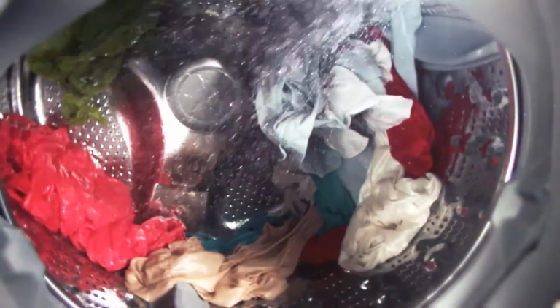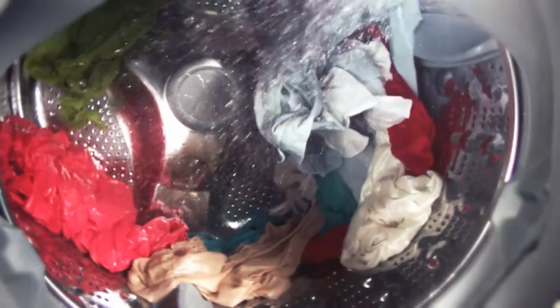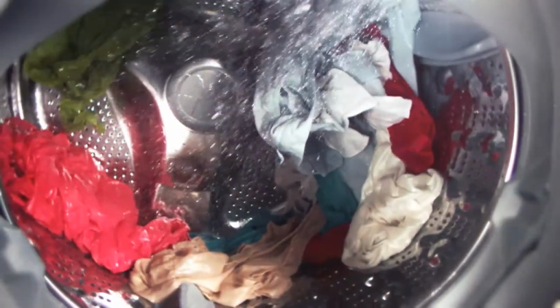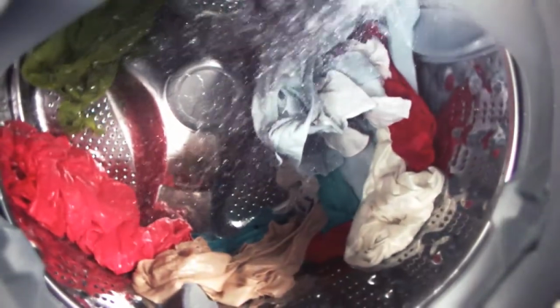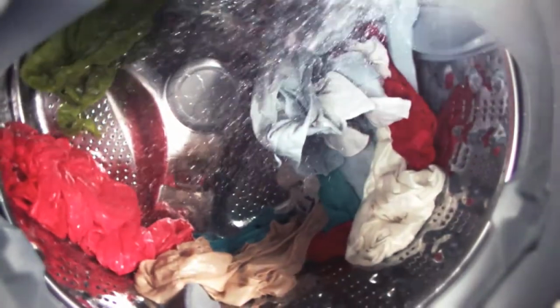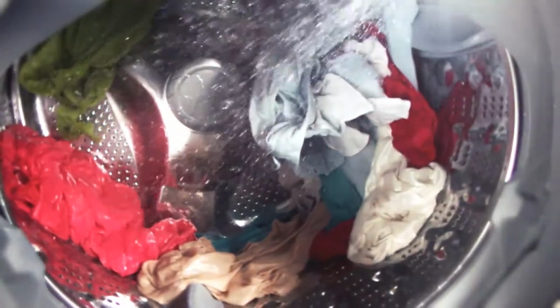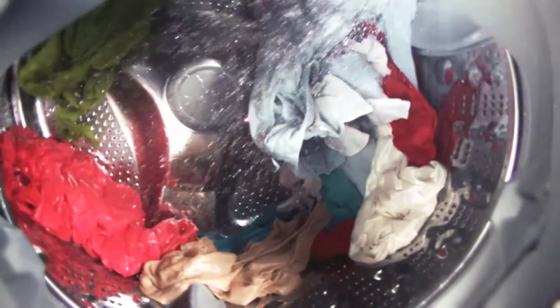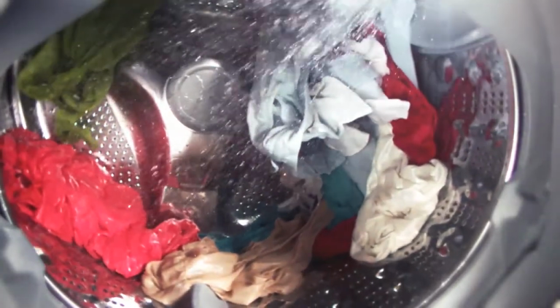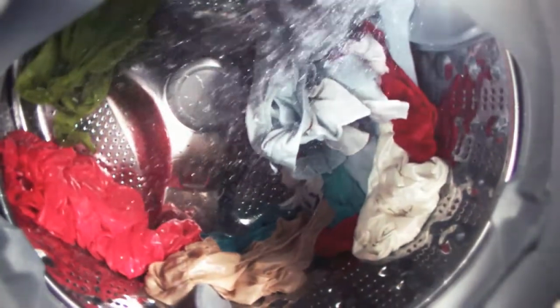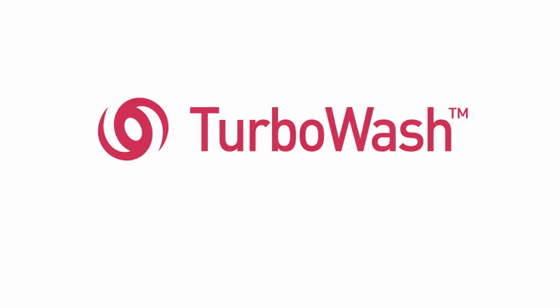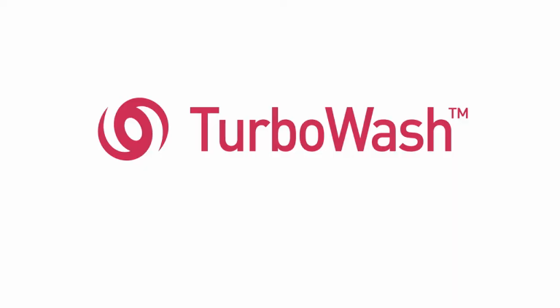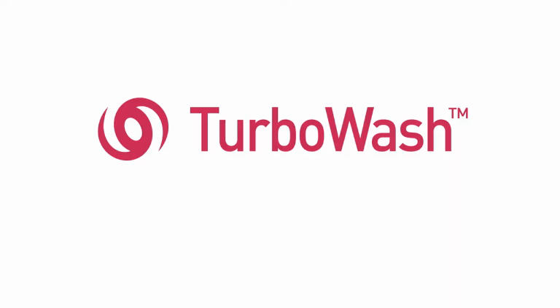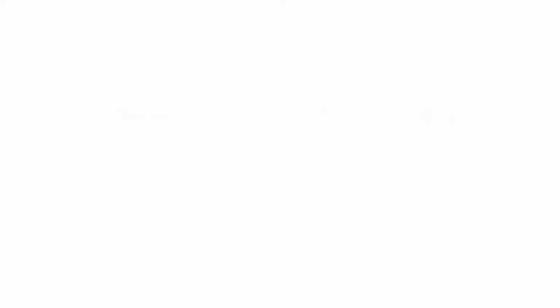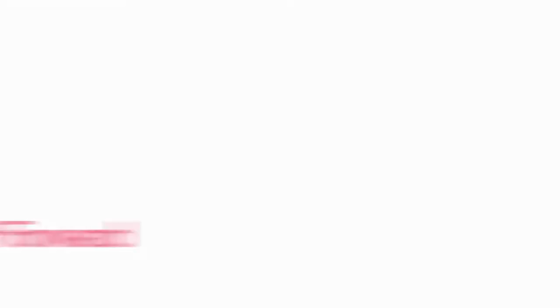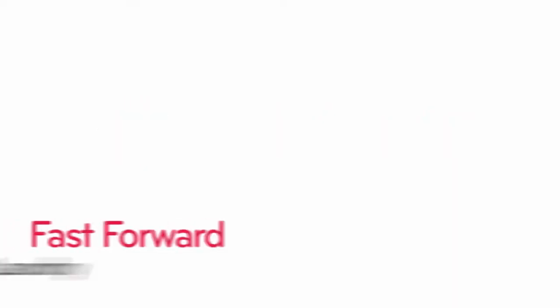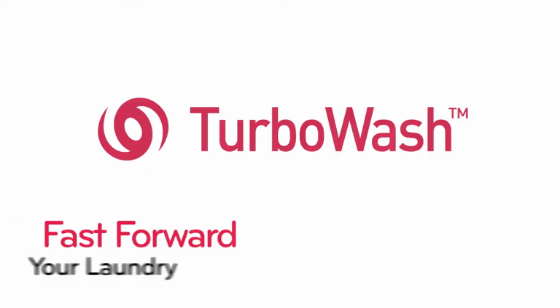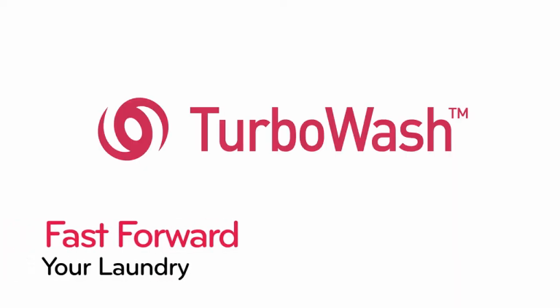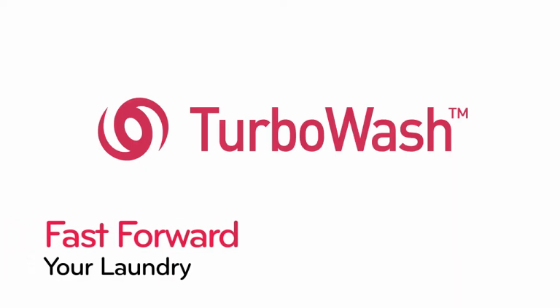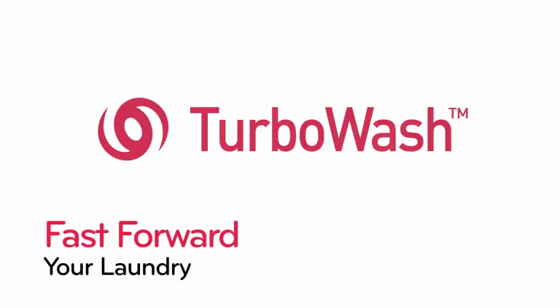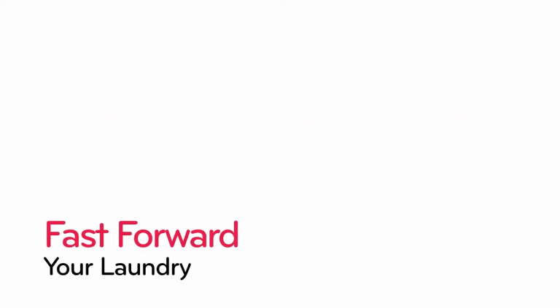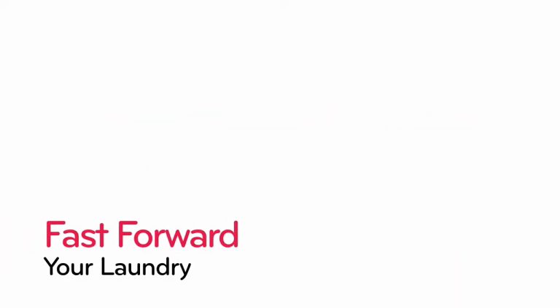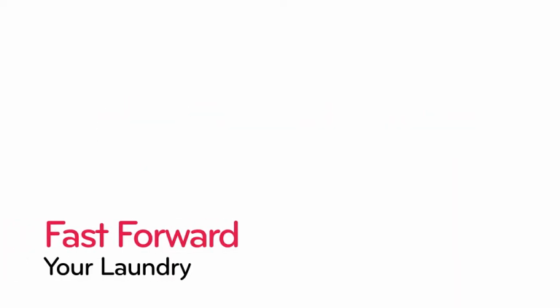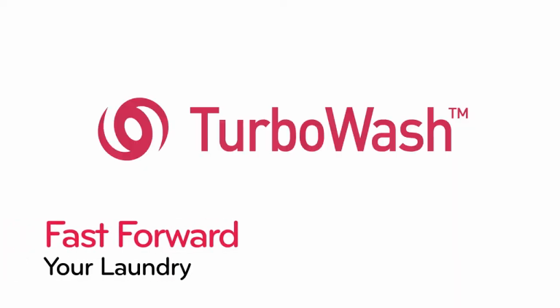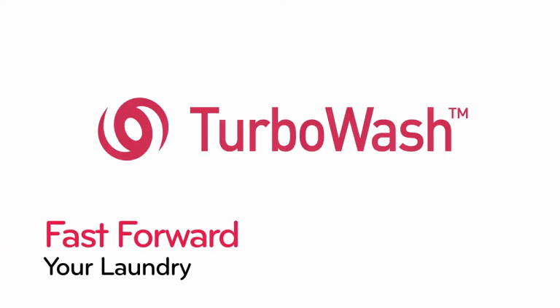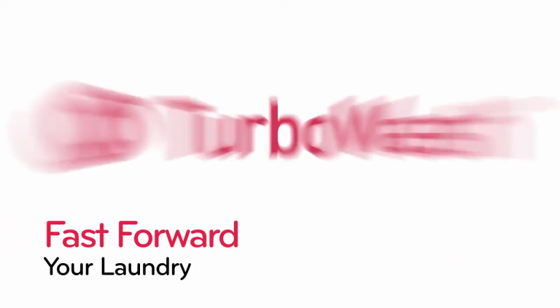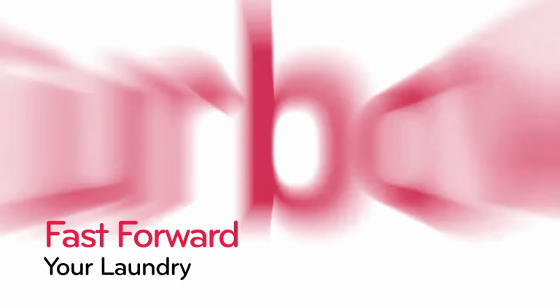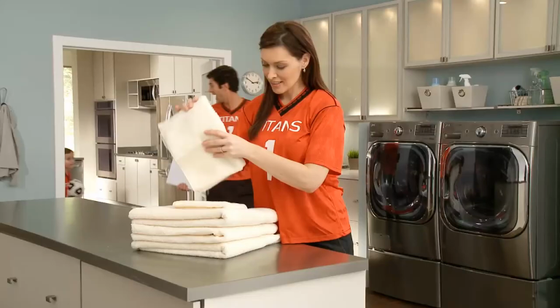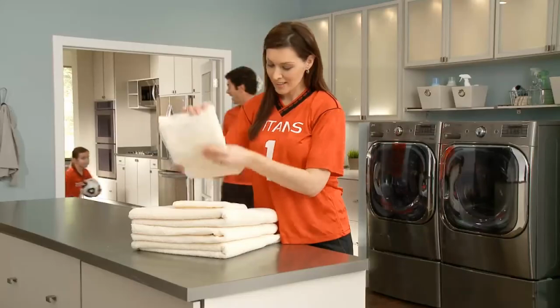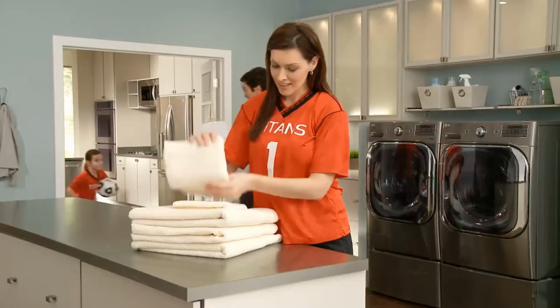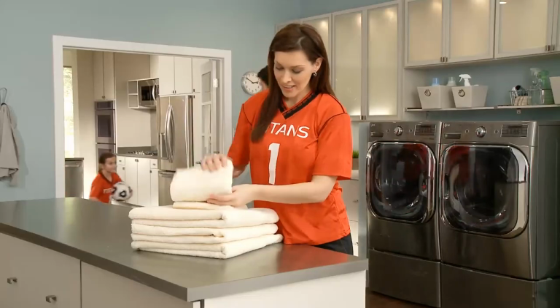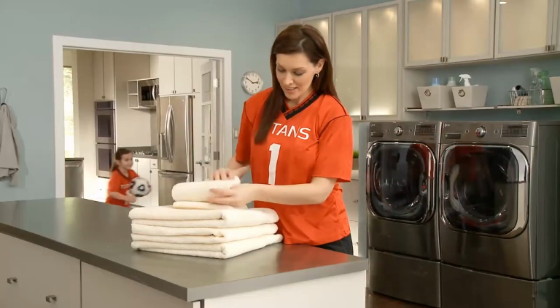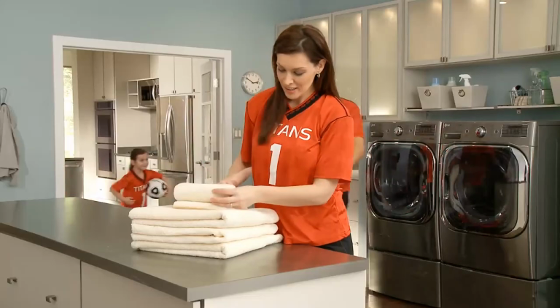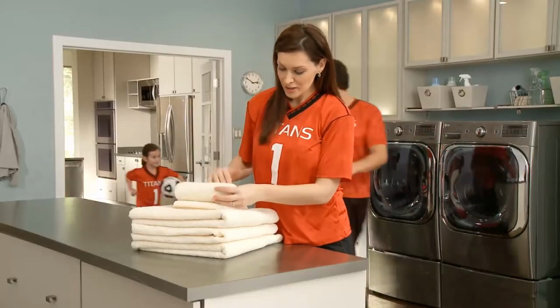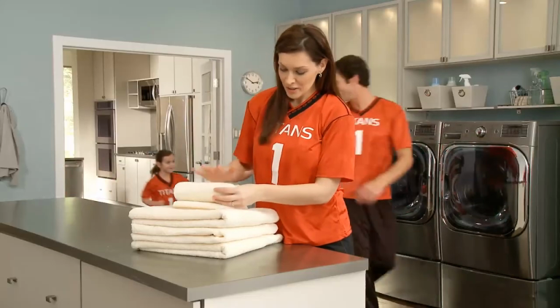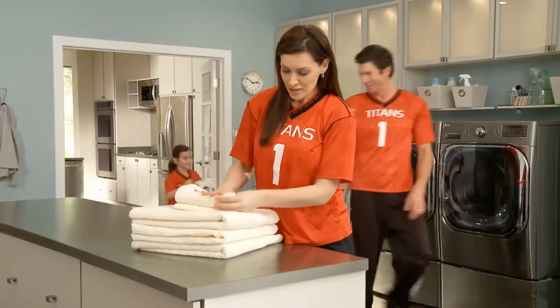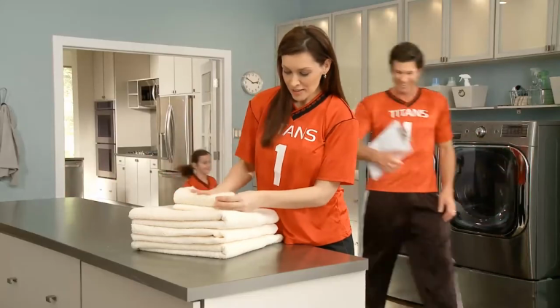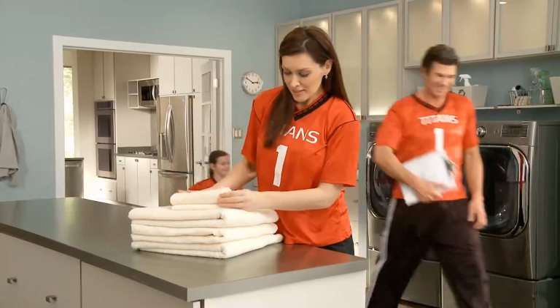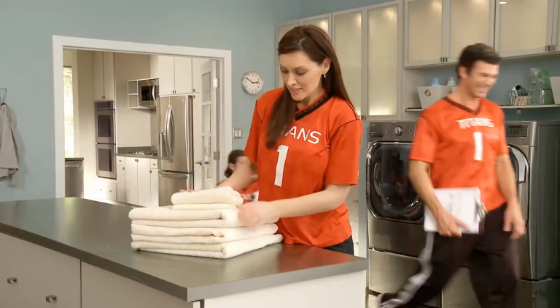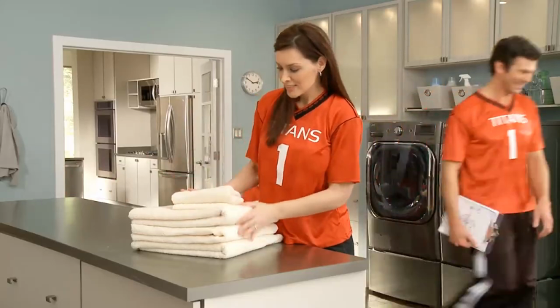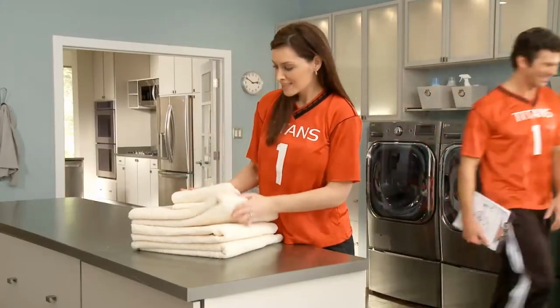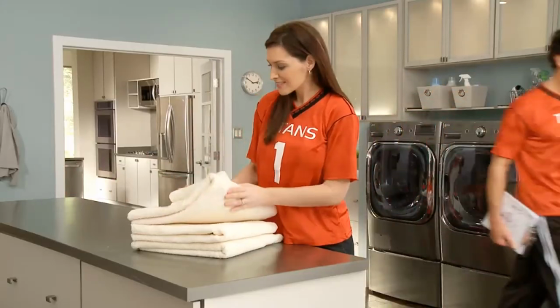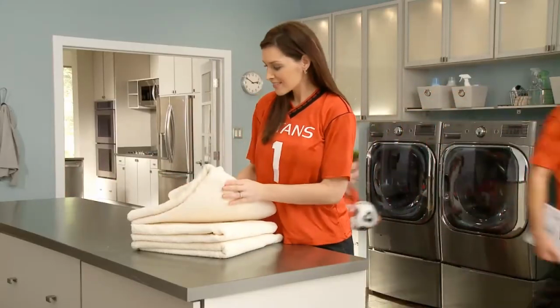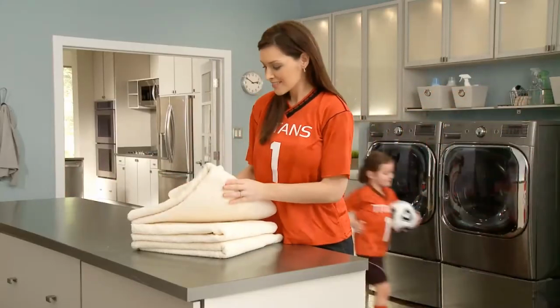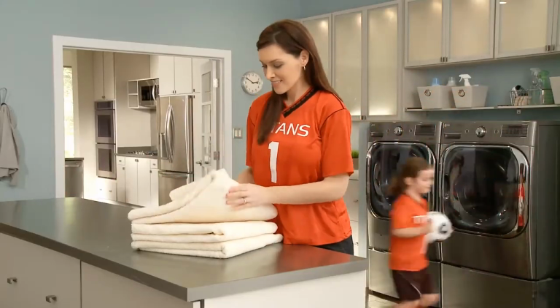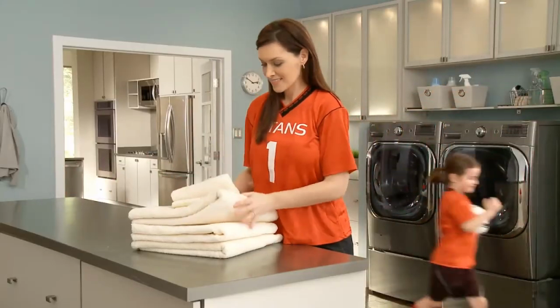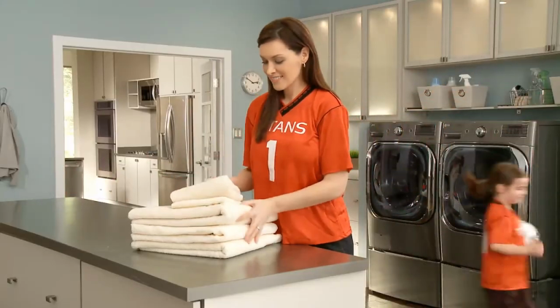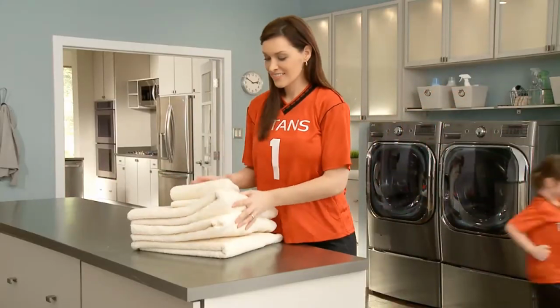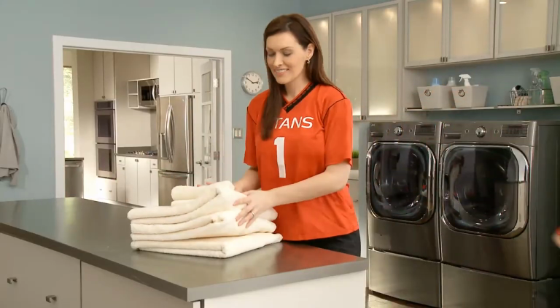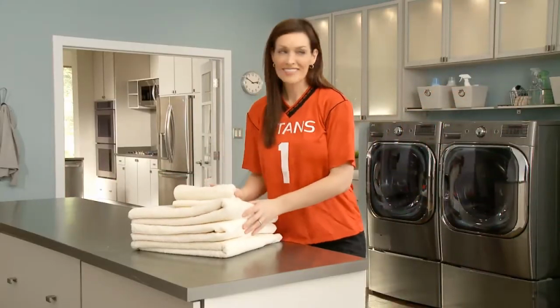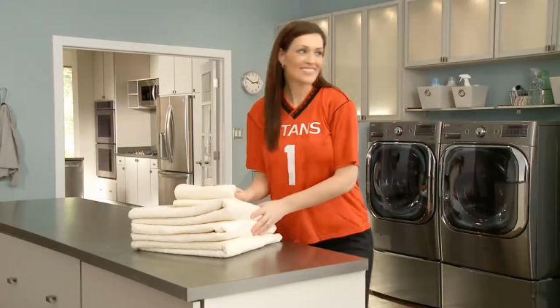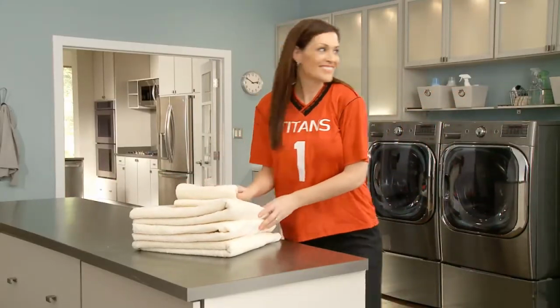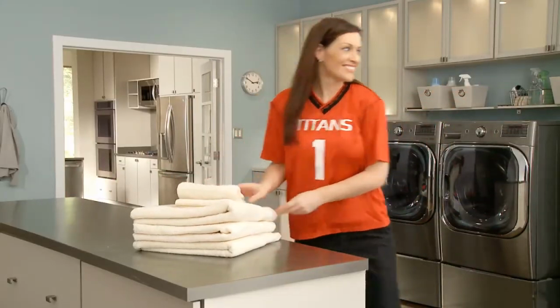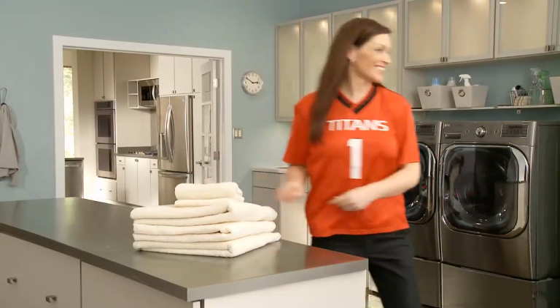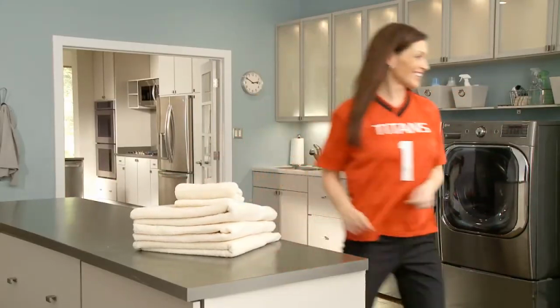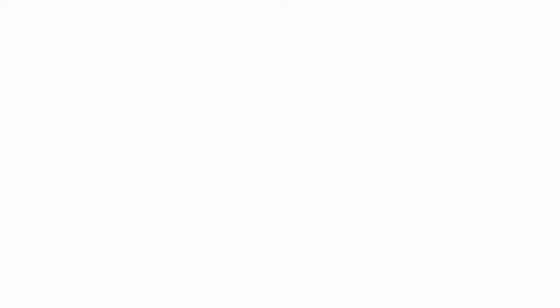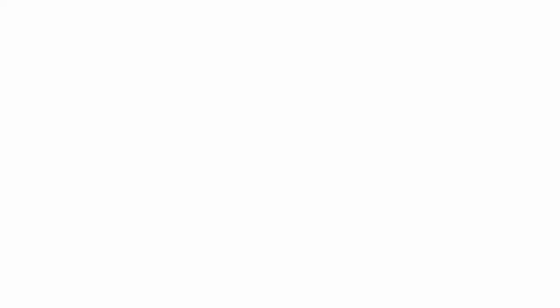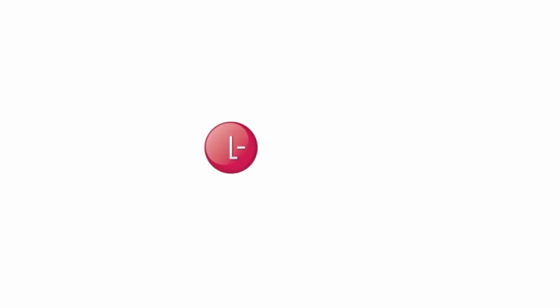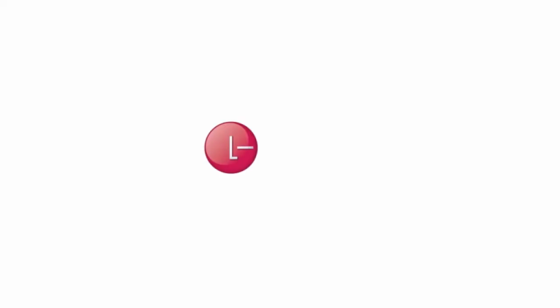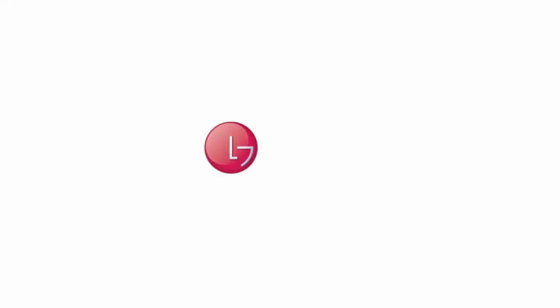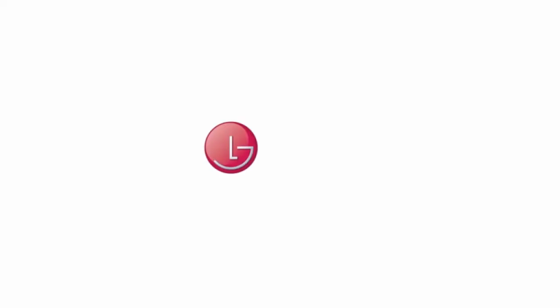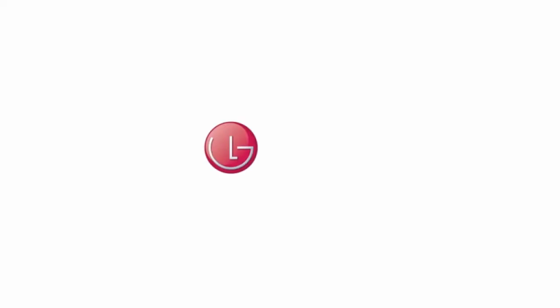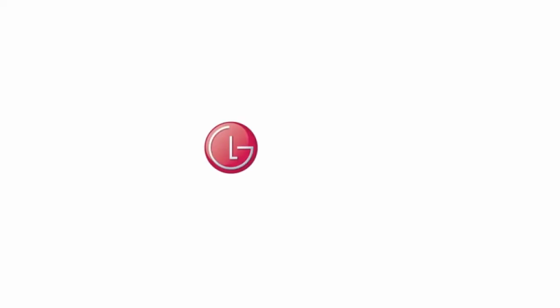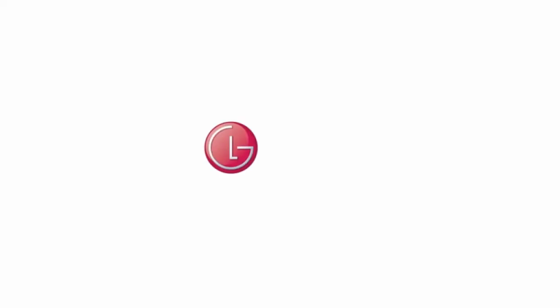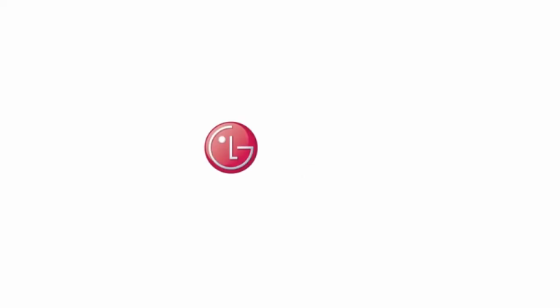Faster washing. Faster rinsing. Faster all around. Fast forward your laundry with LG TurboWash. LG — Life's good.